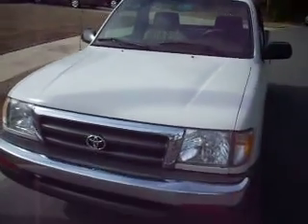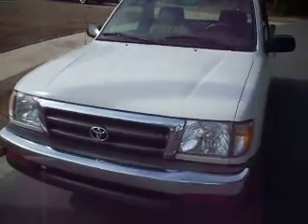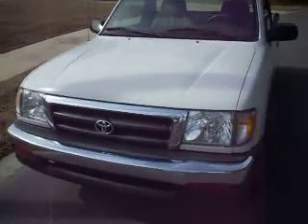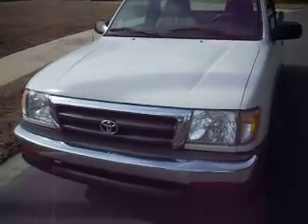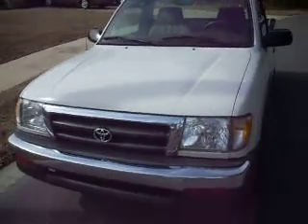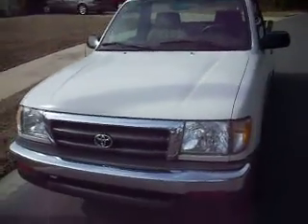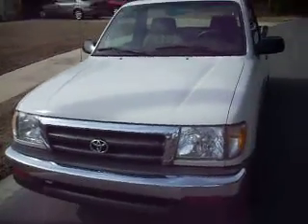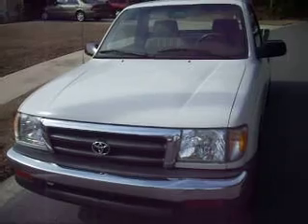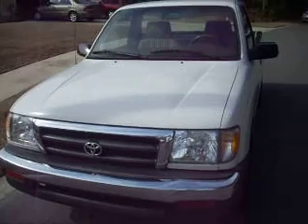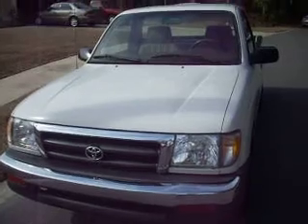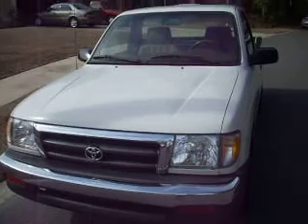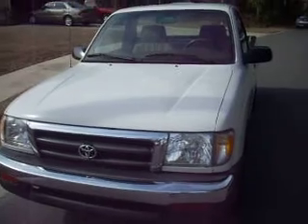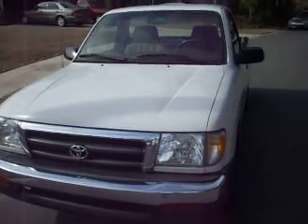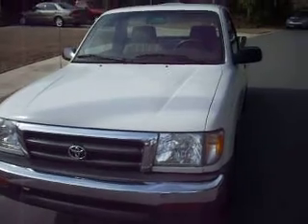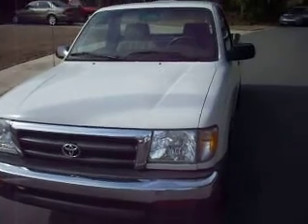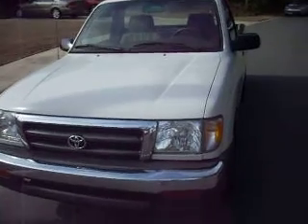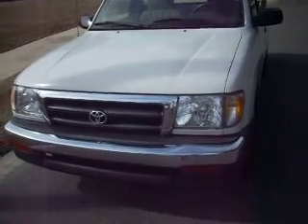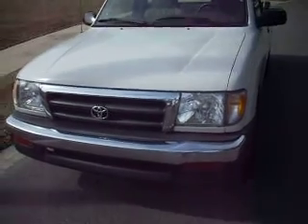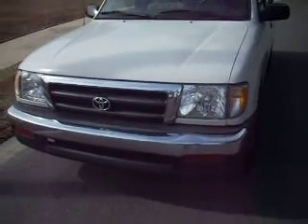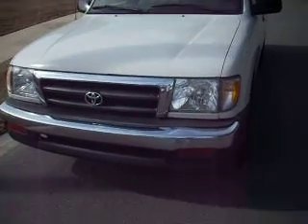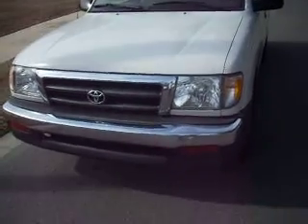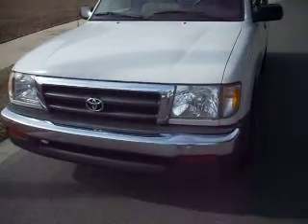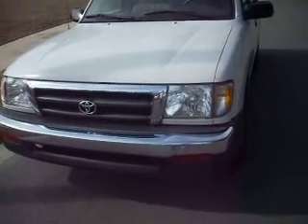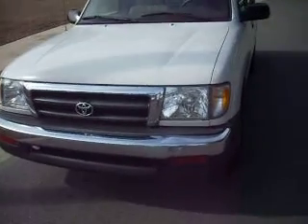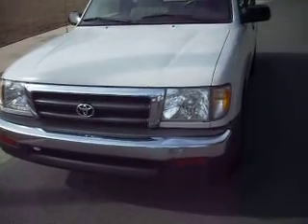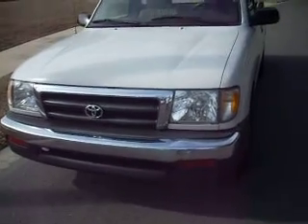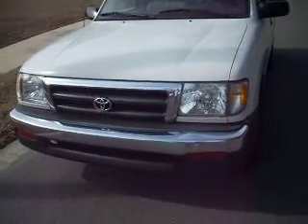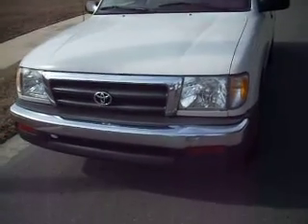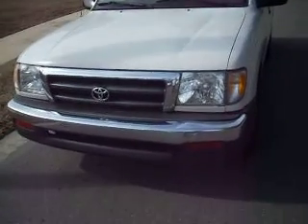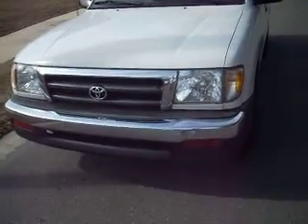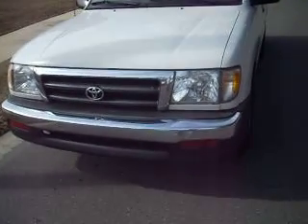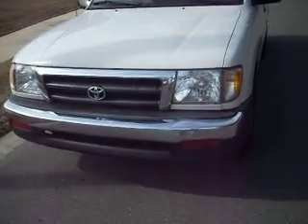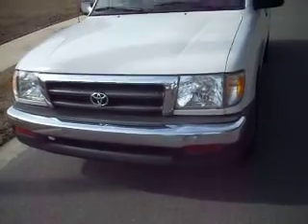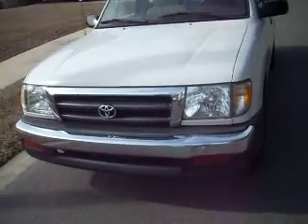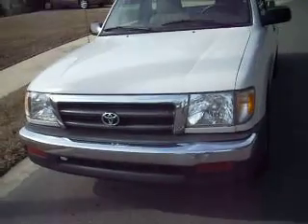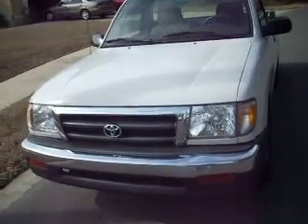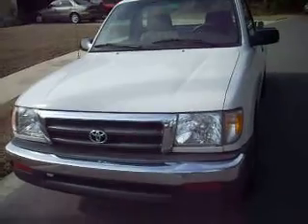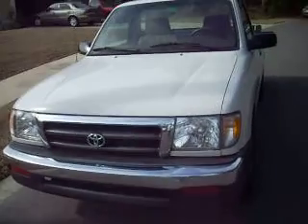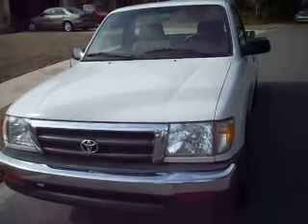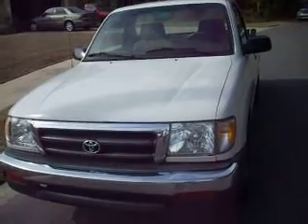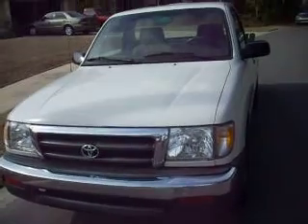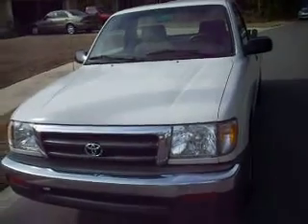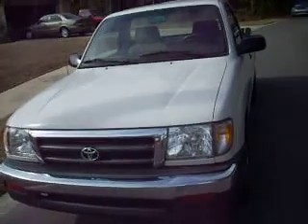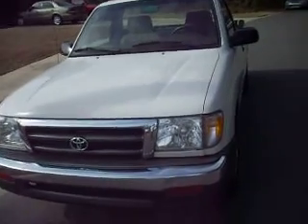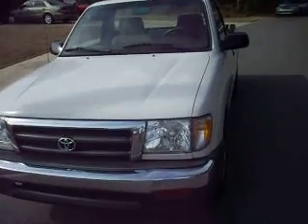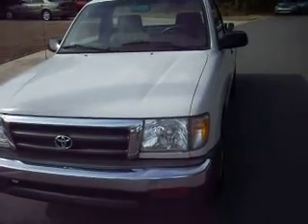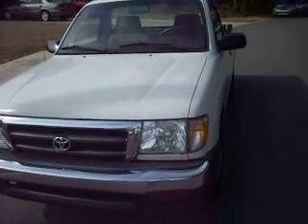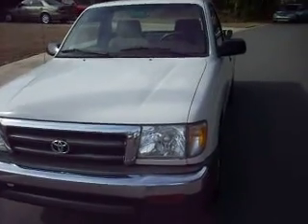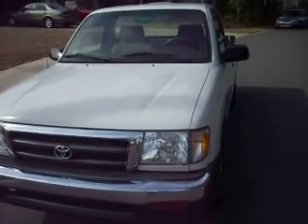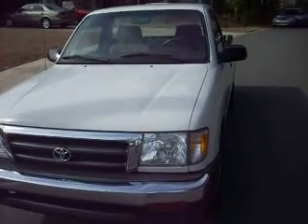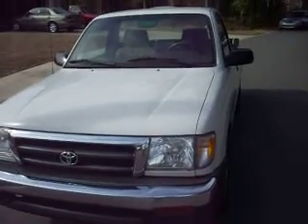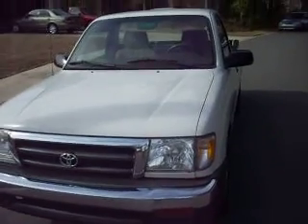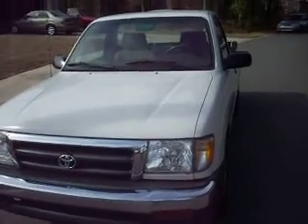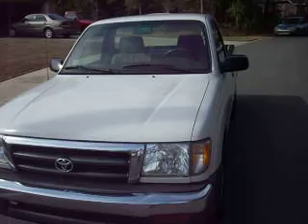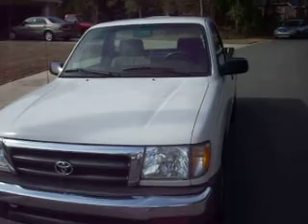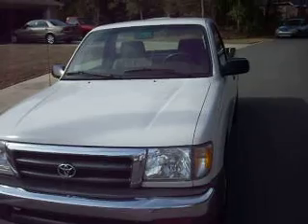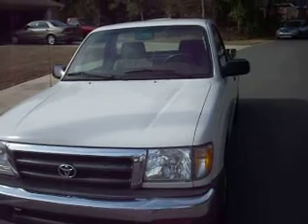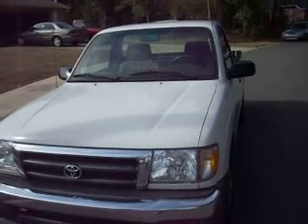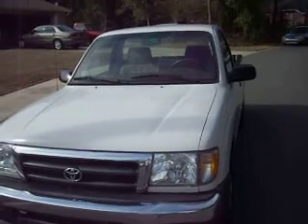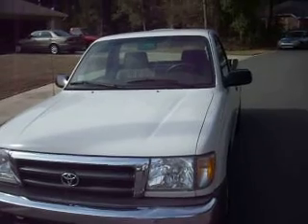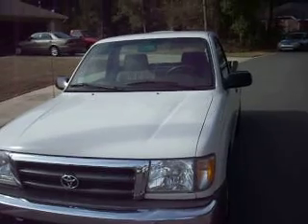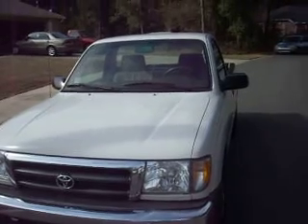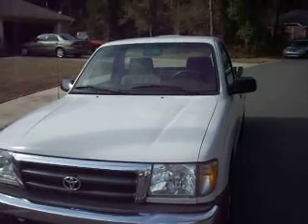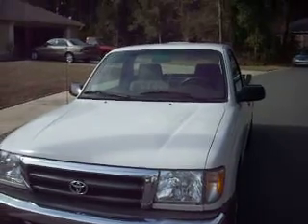That's my 2000 Toyota Tacoma. I know you're going to love this. There literally are no compromises with this truck.